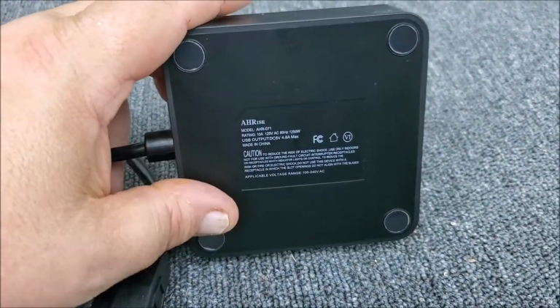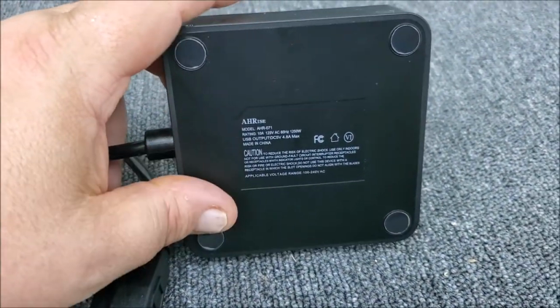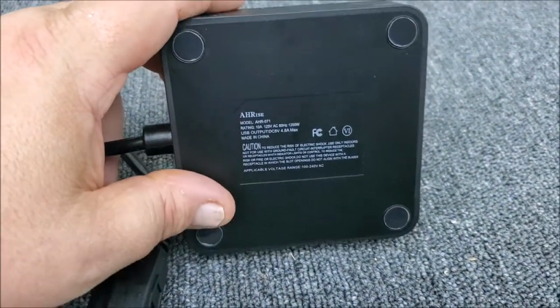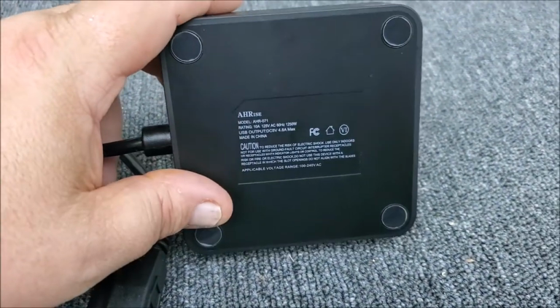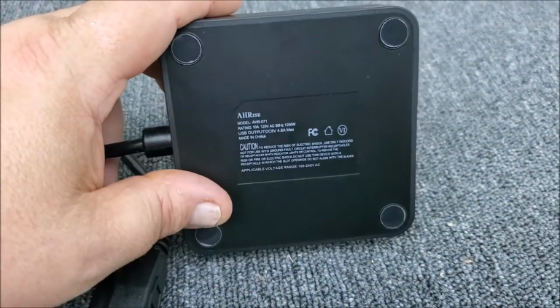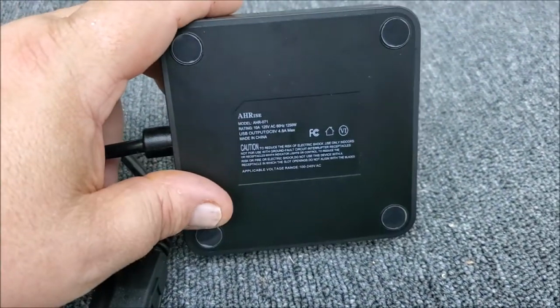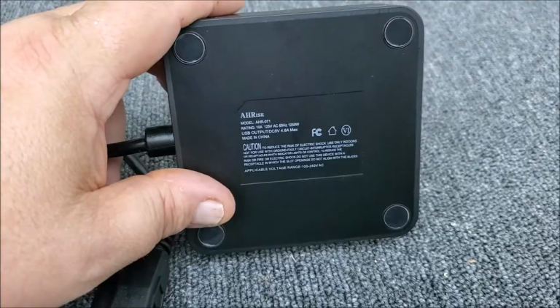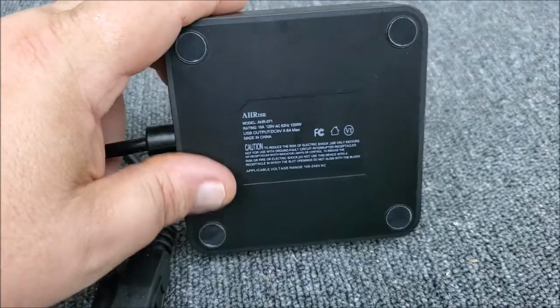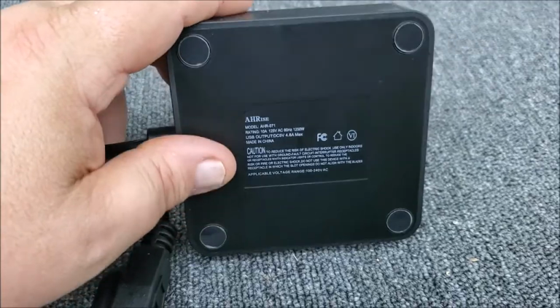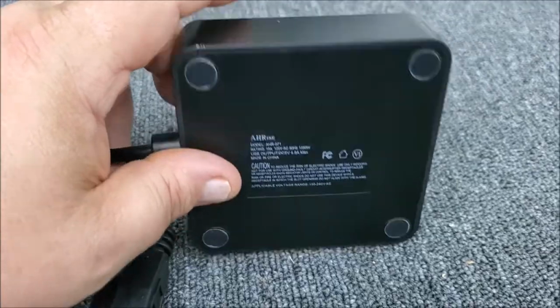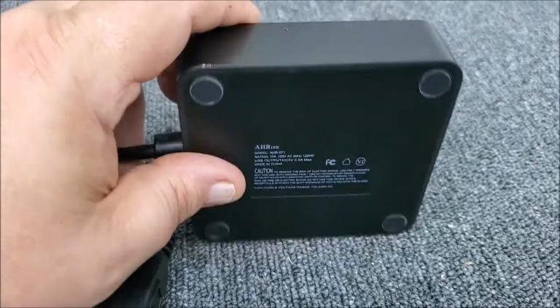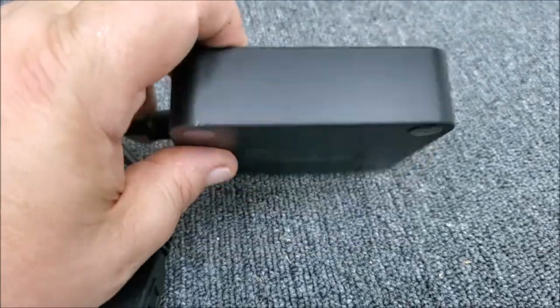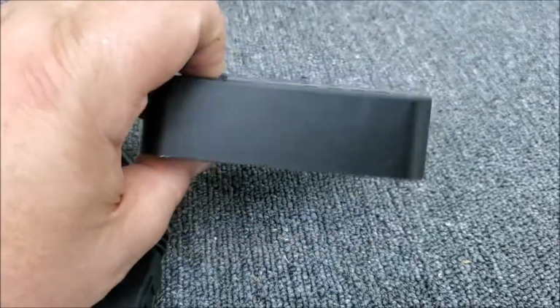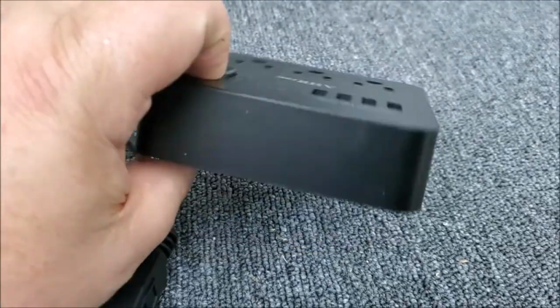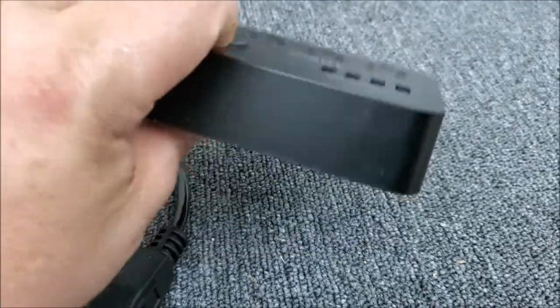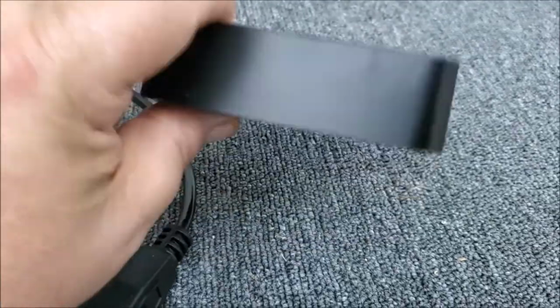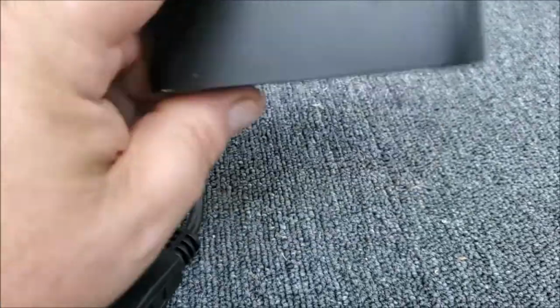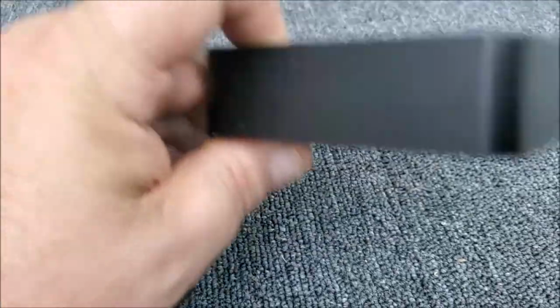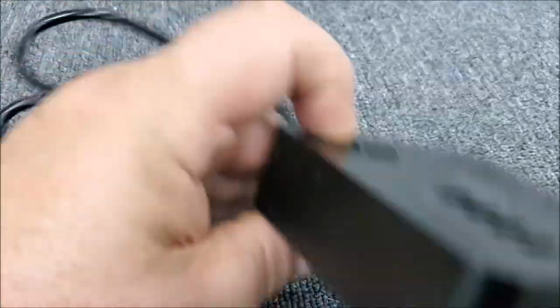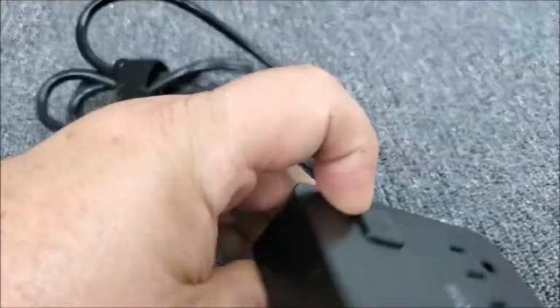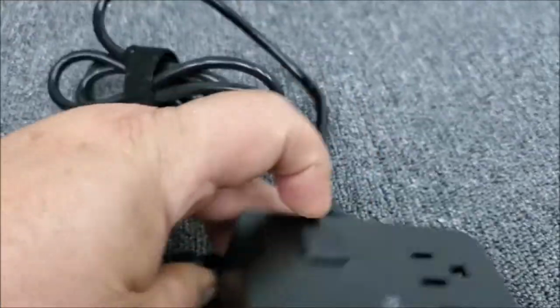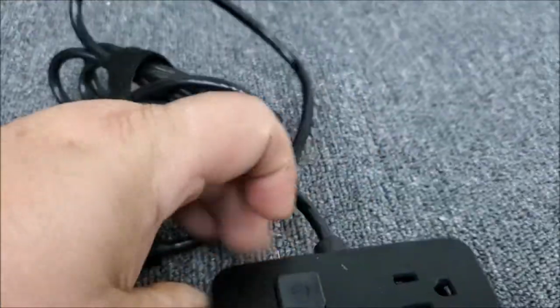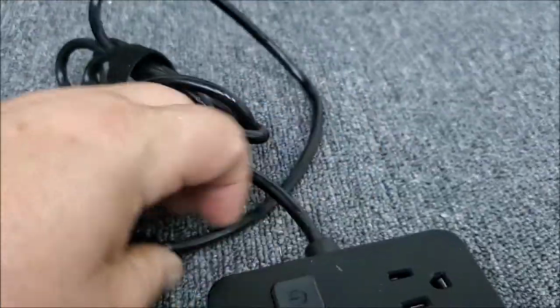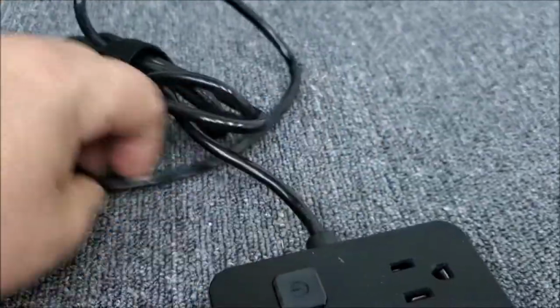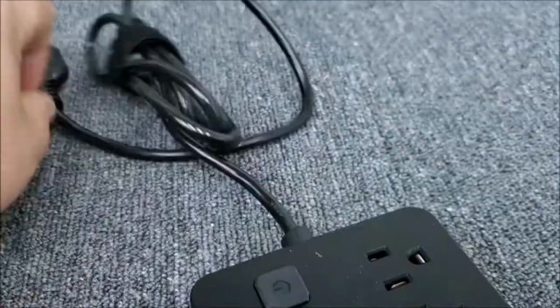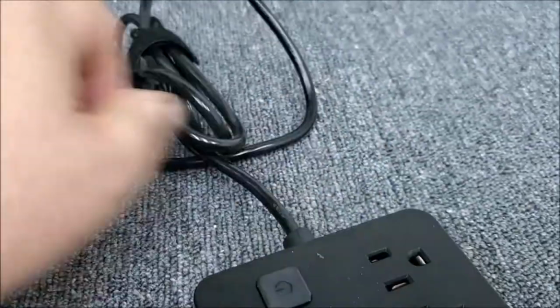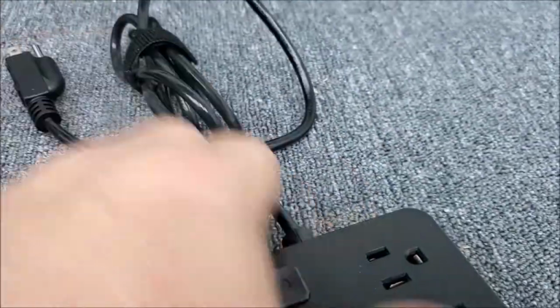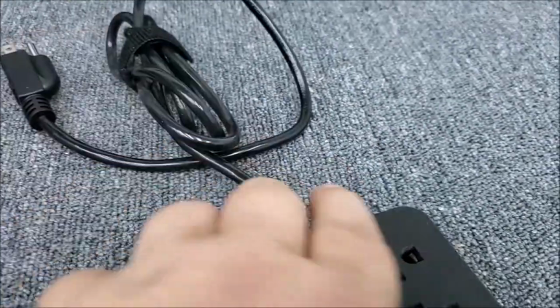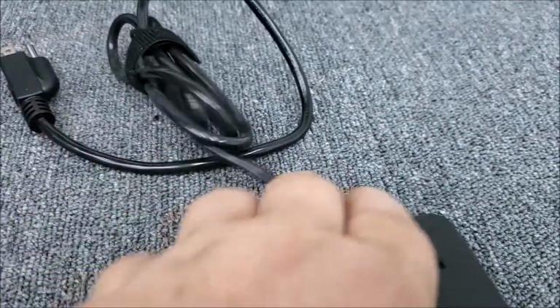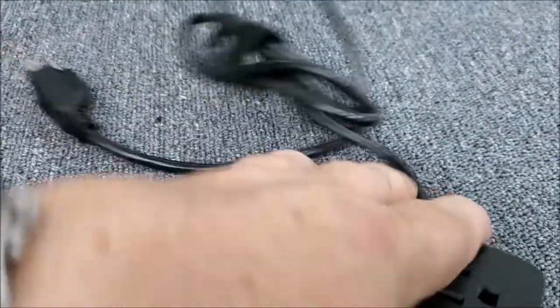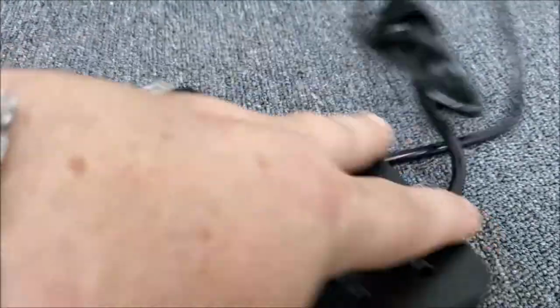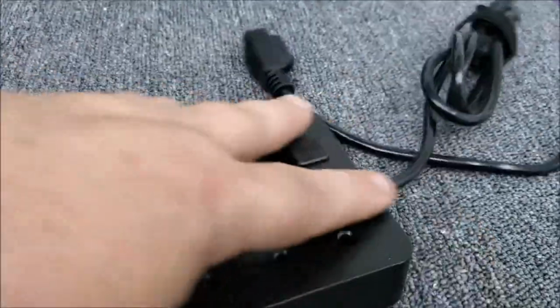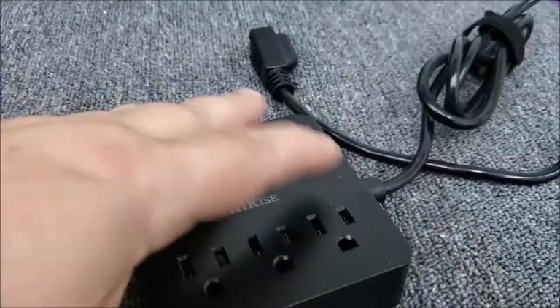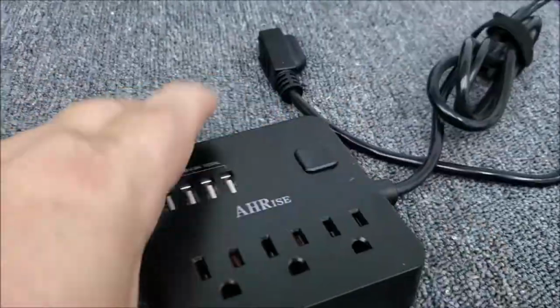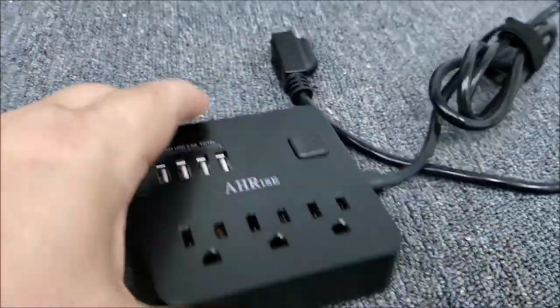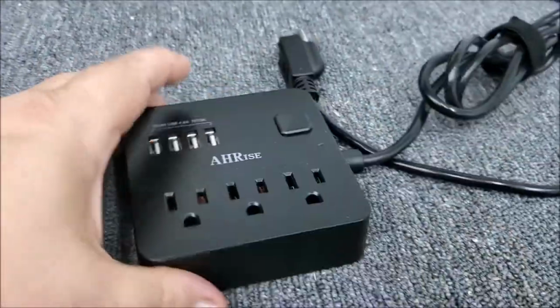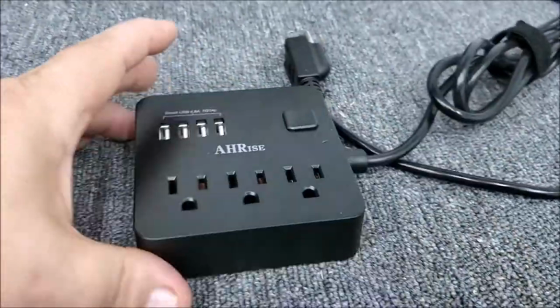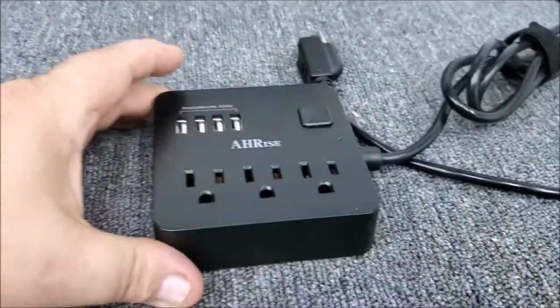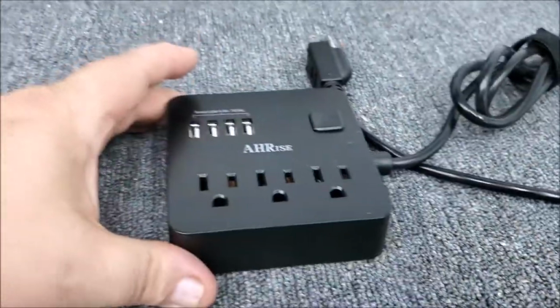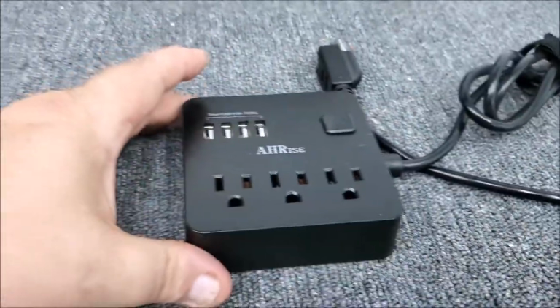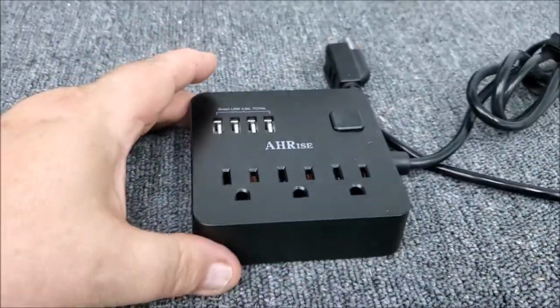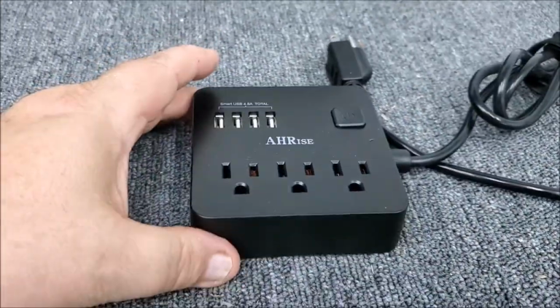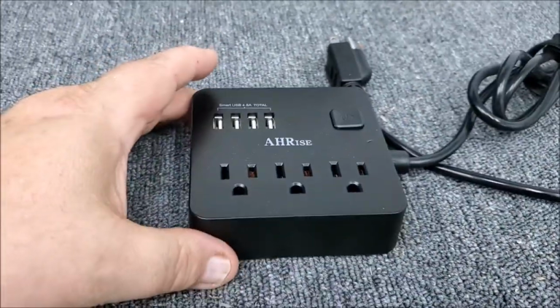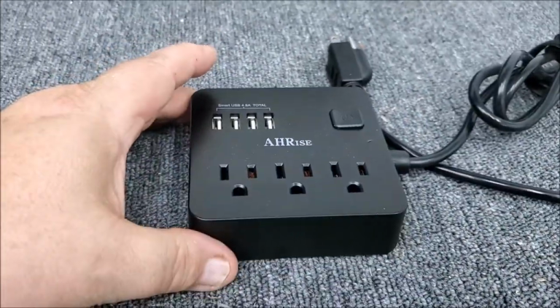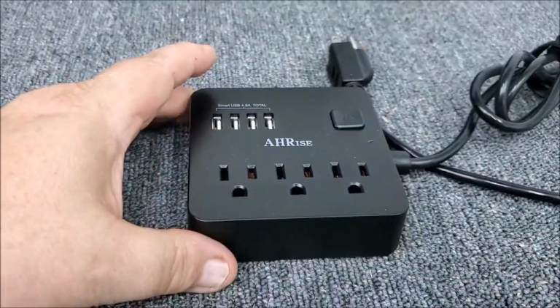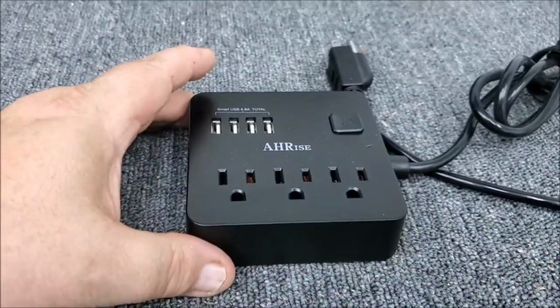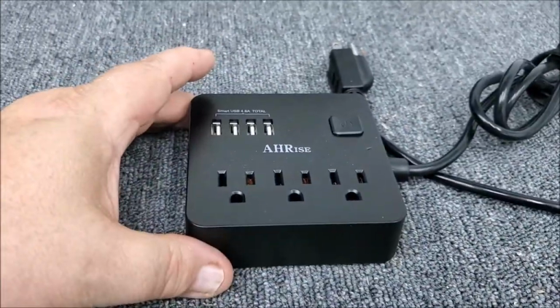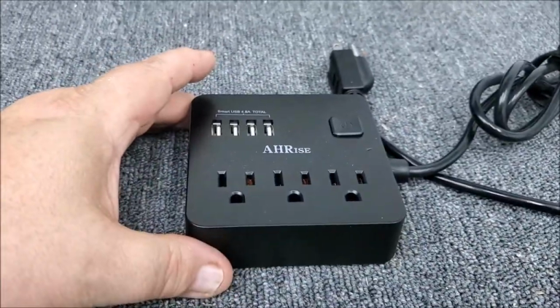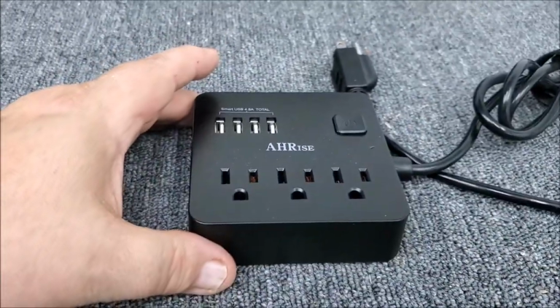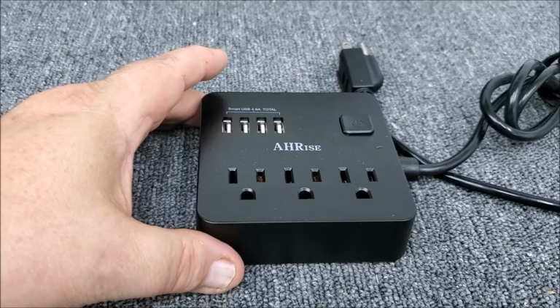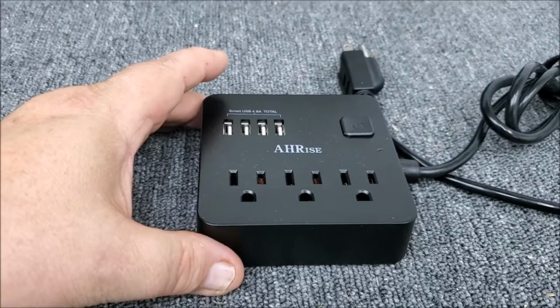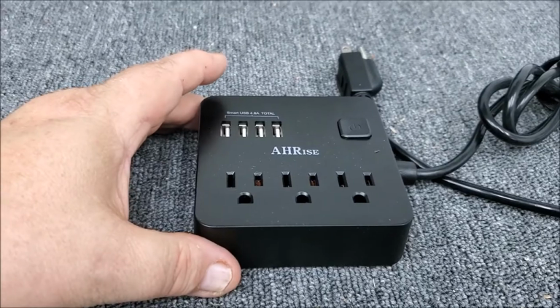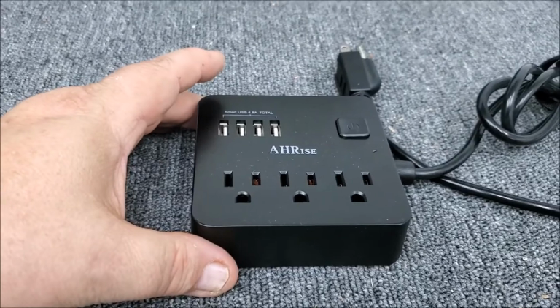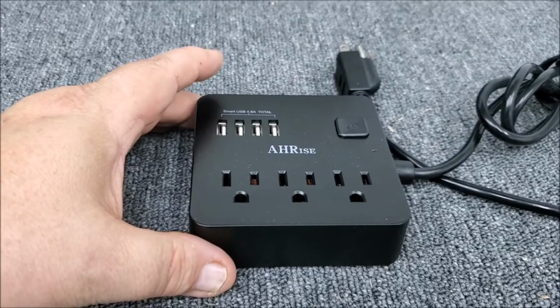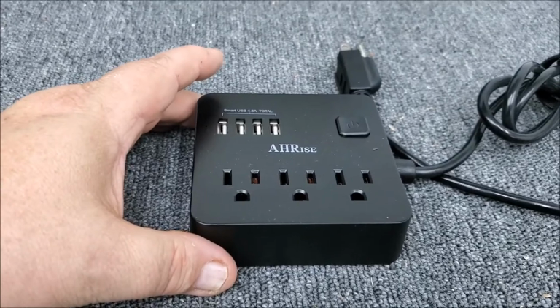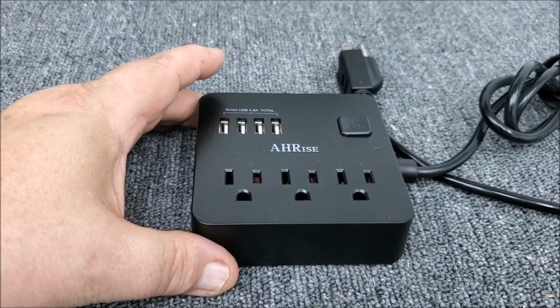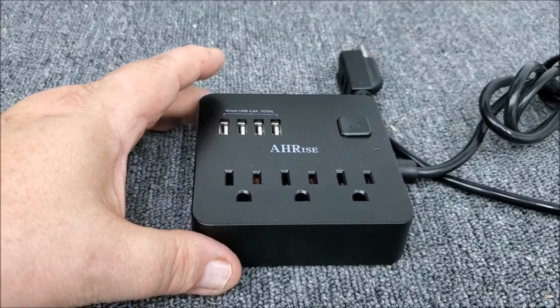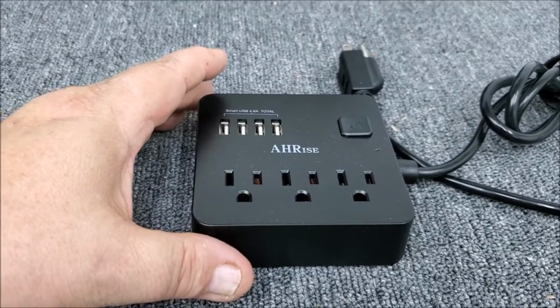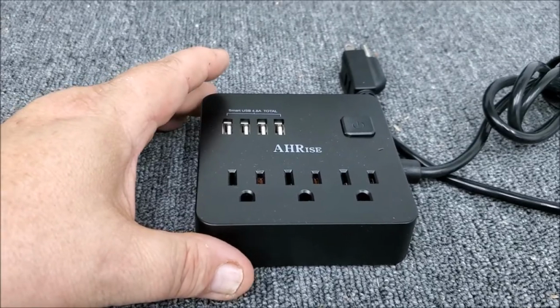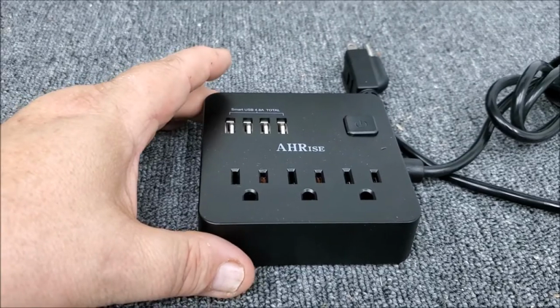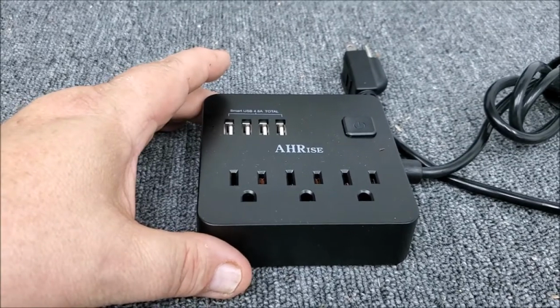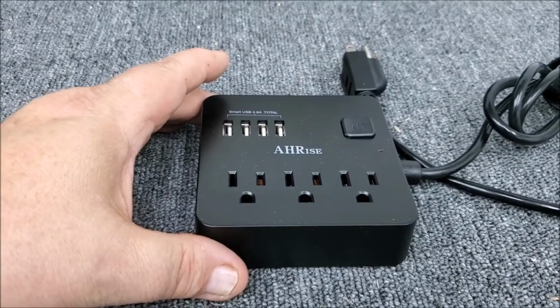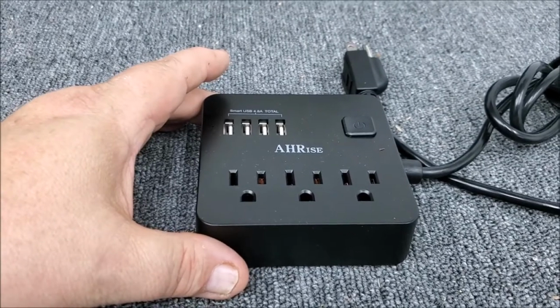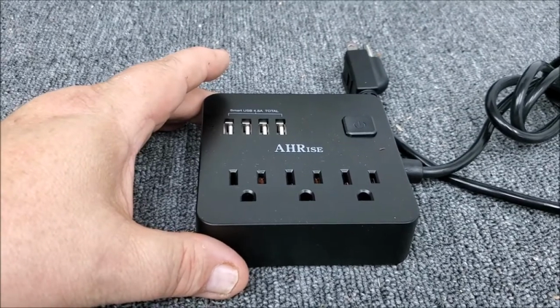The back of it is UL rated. It looks like it's well-made — pretty solid plastic. I just wanted to do a short little review on it.